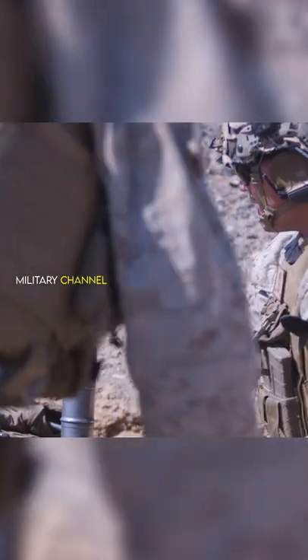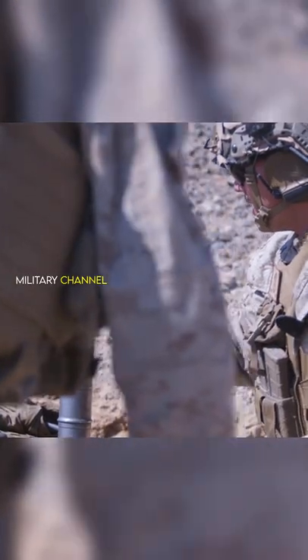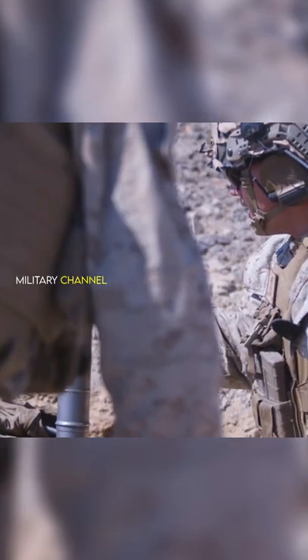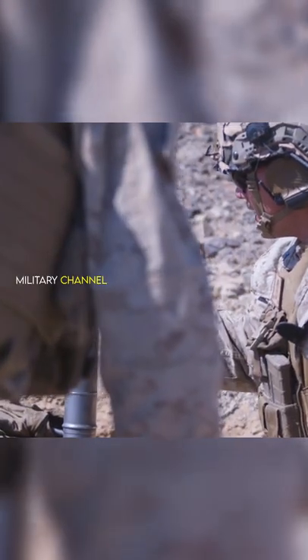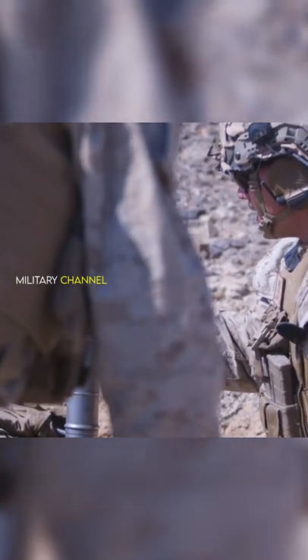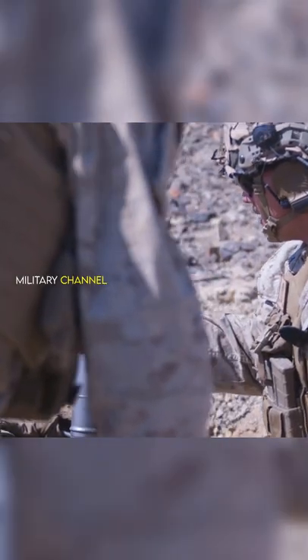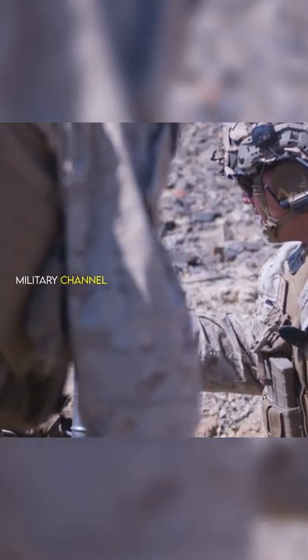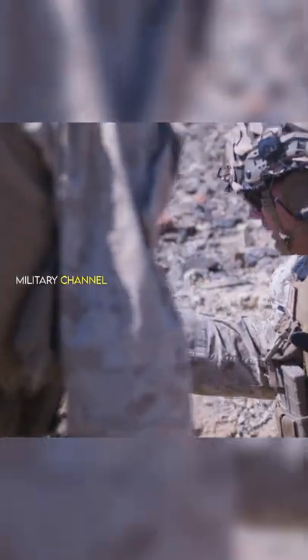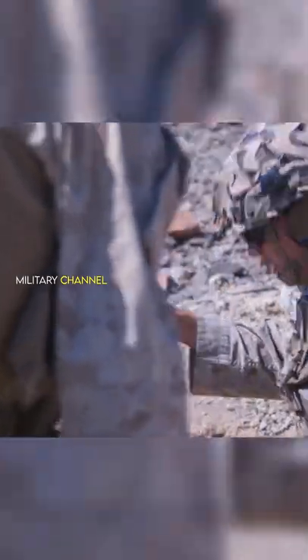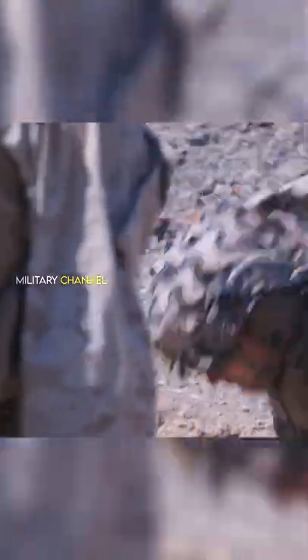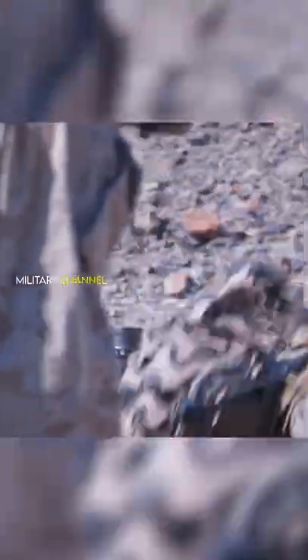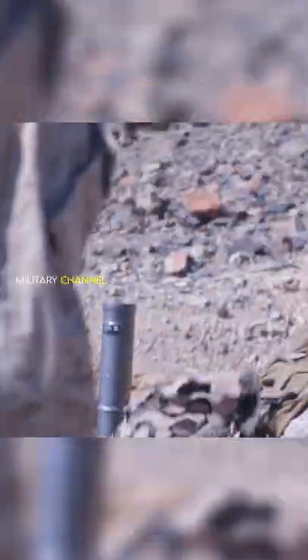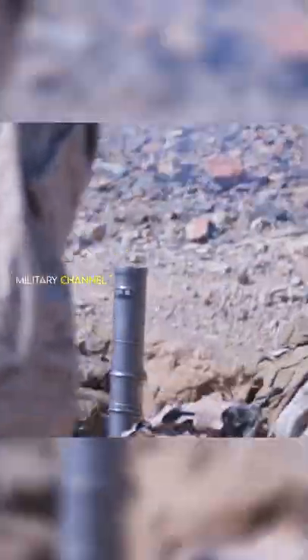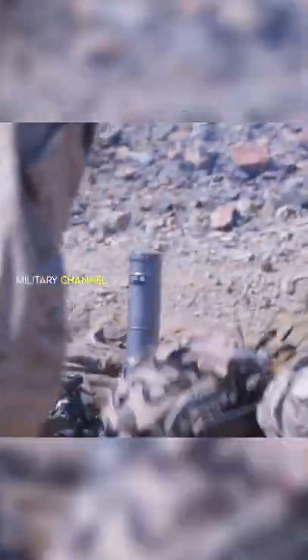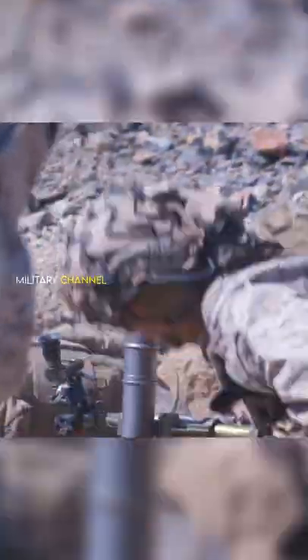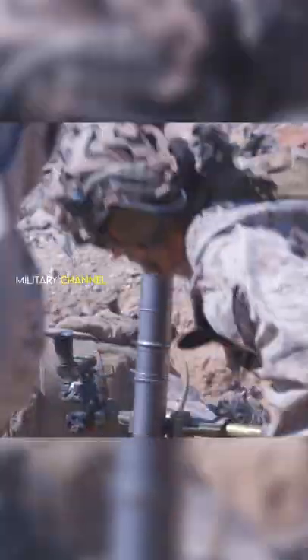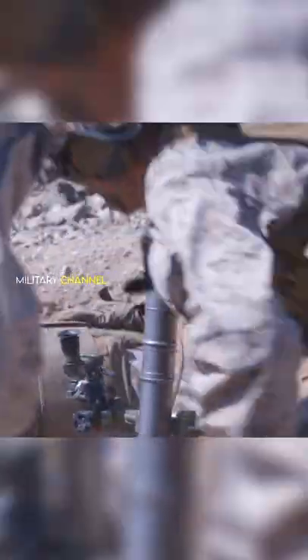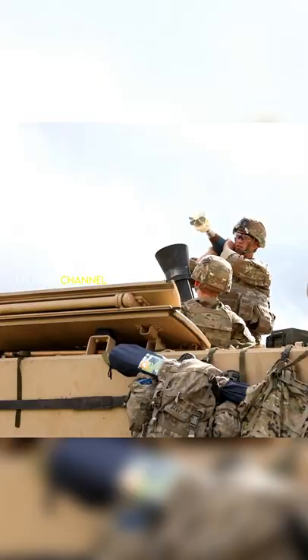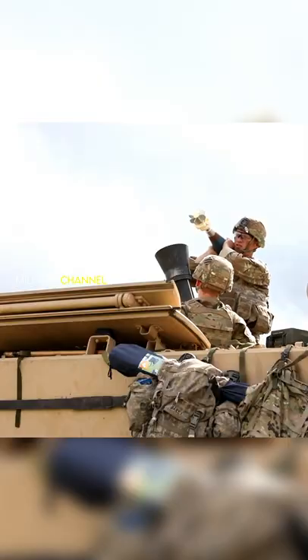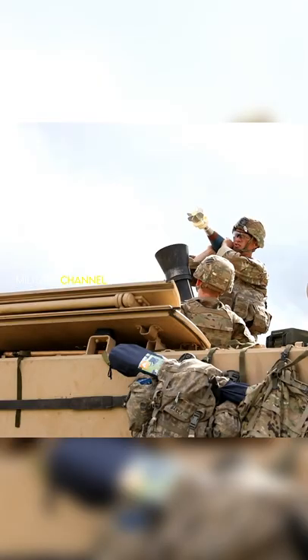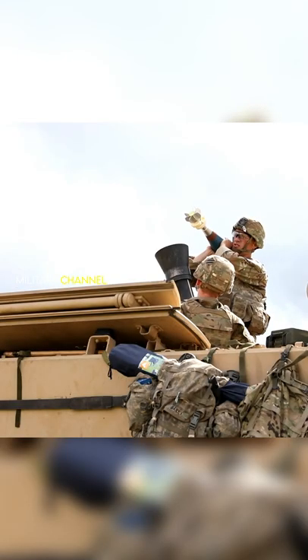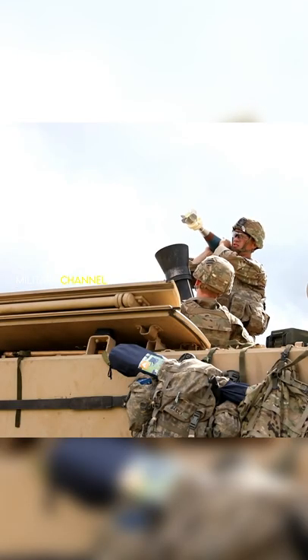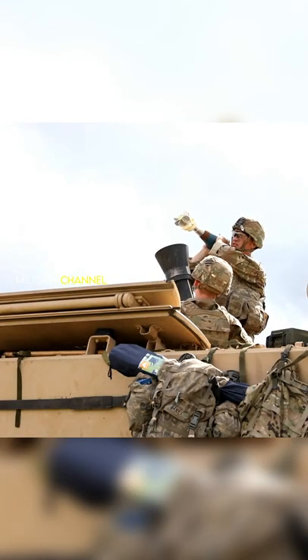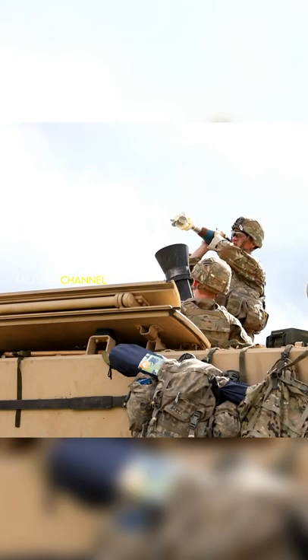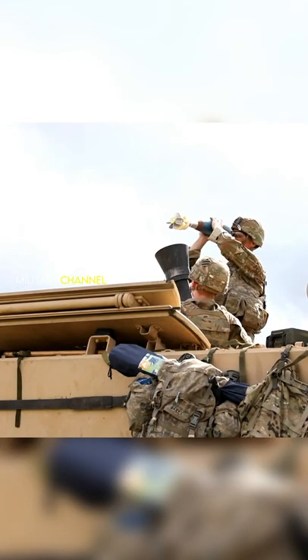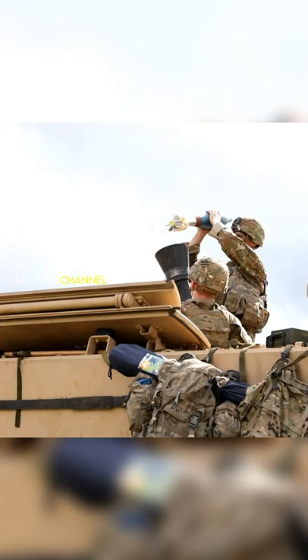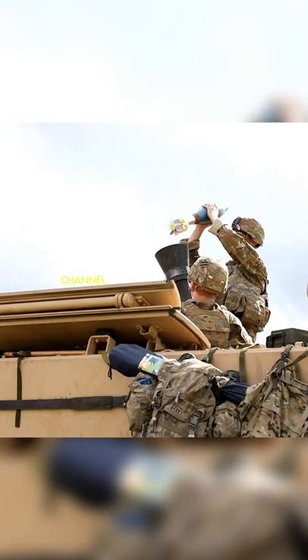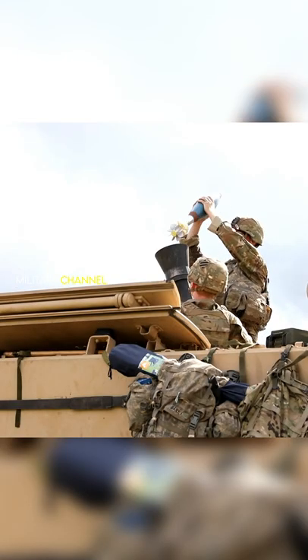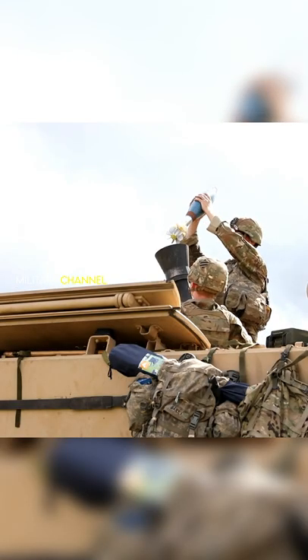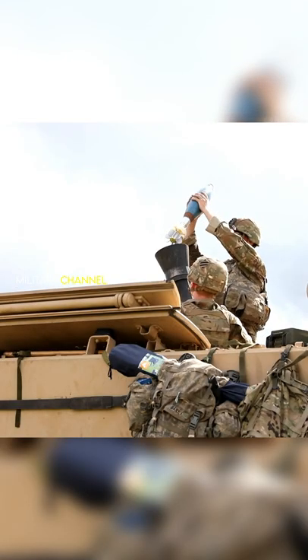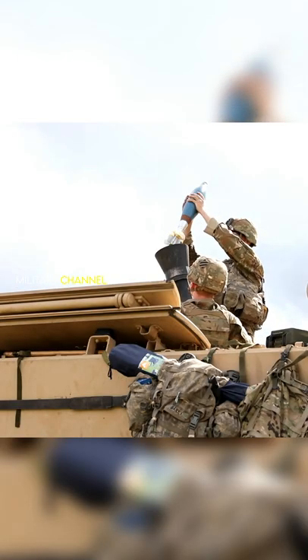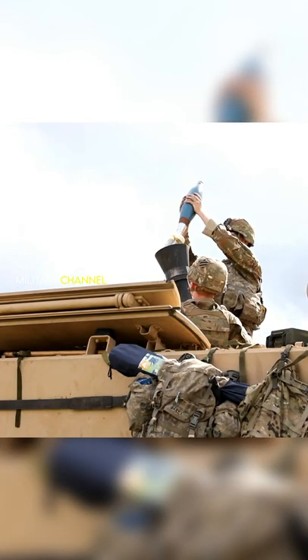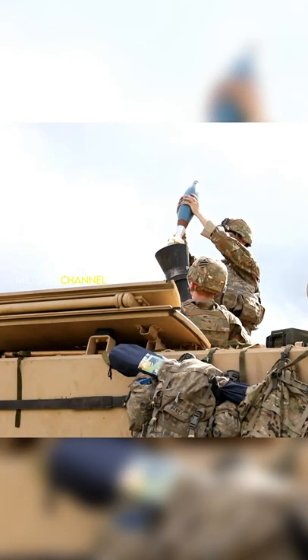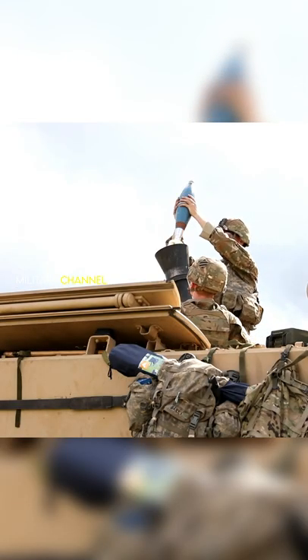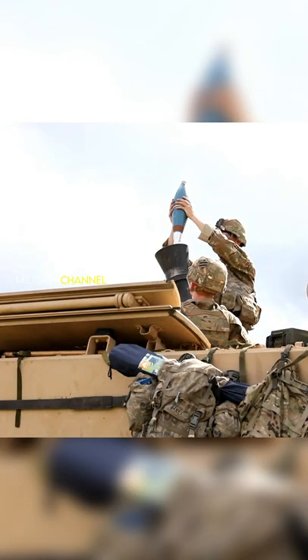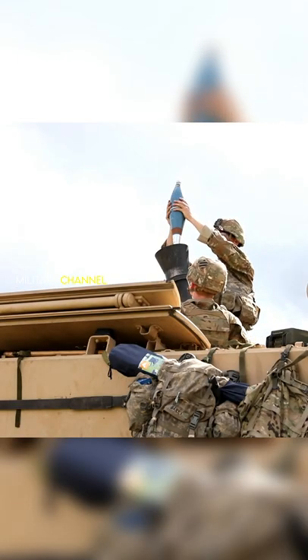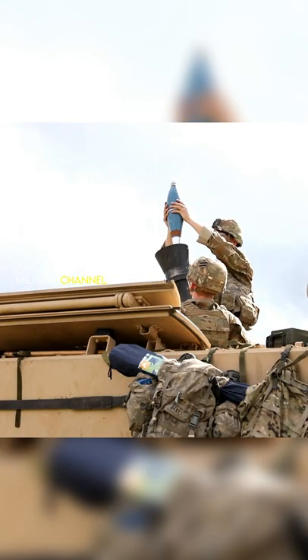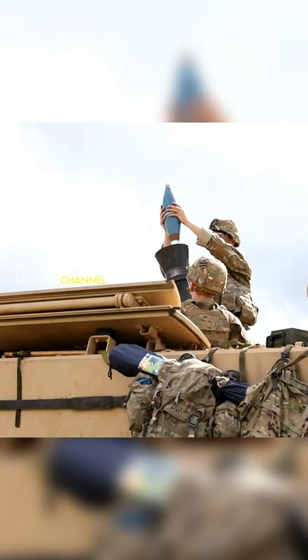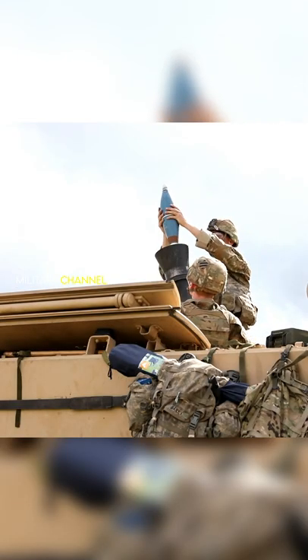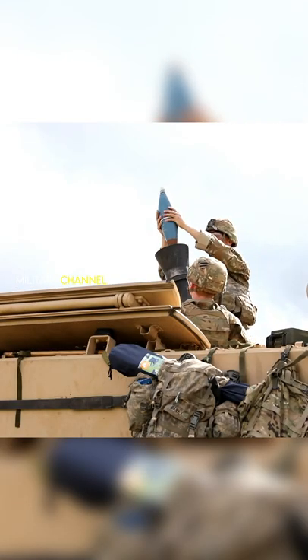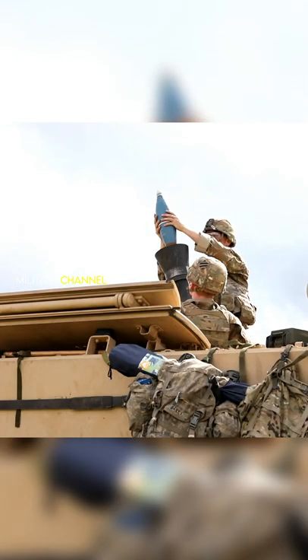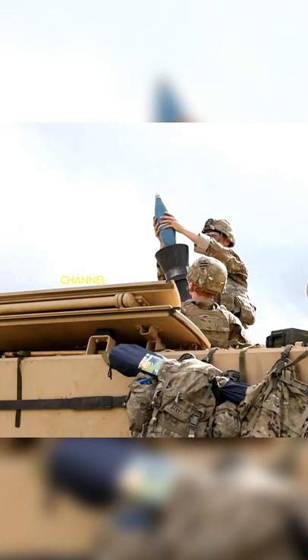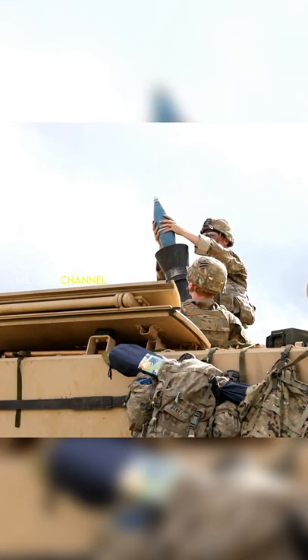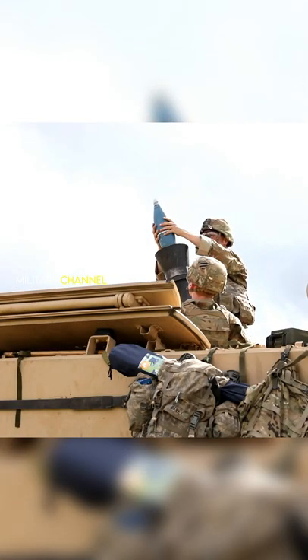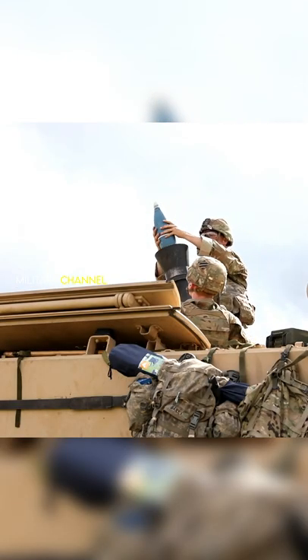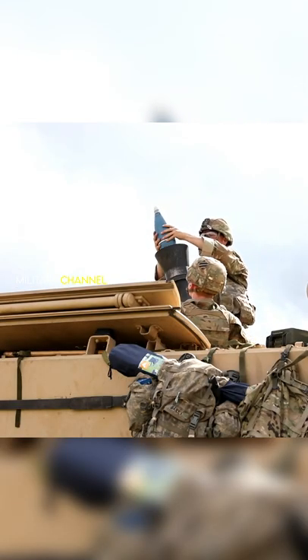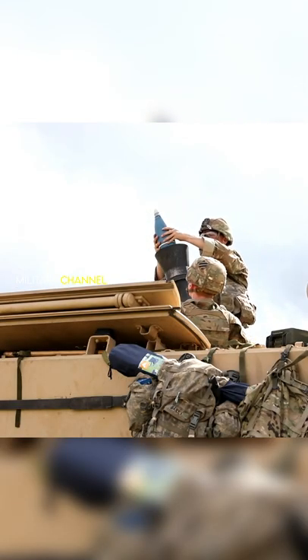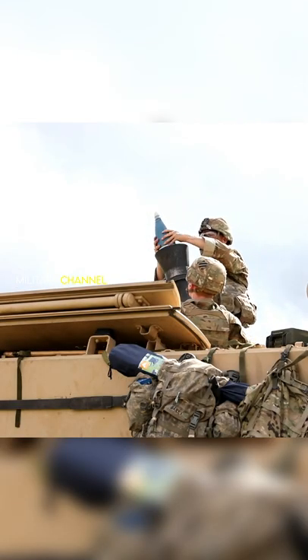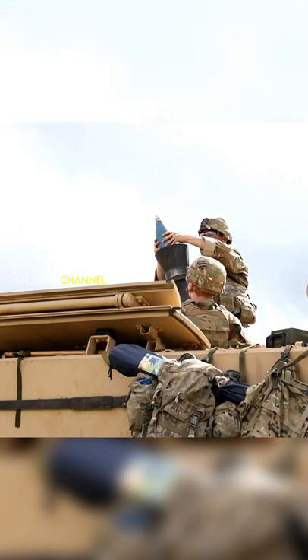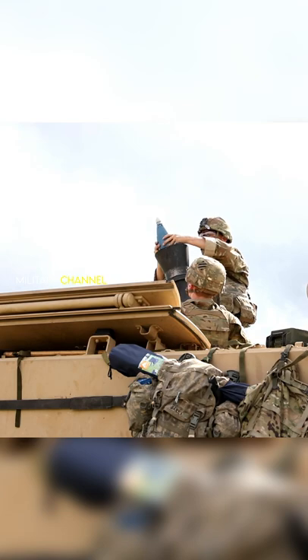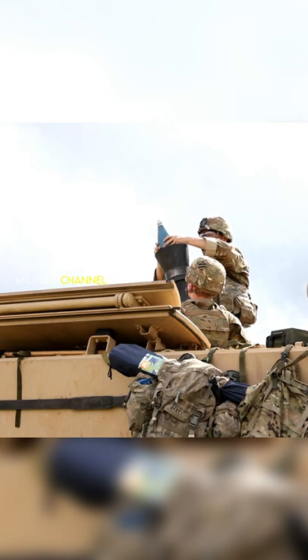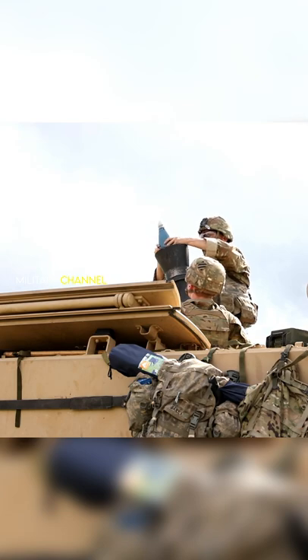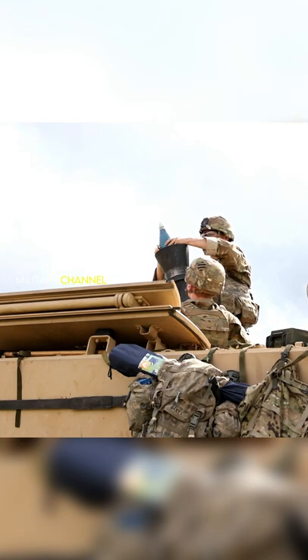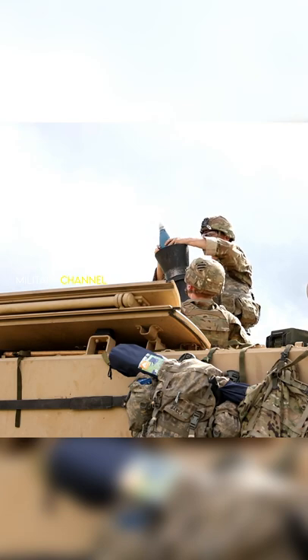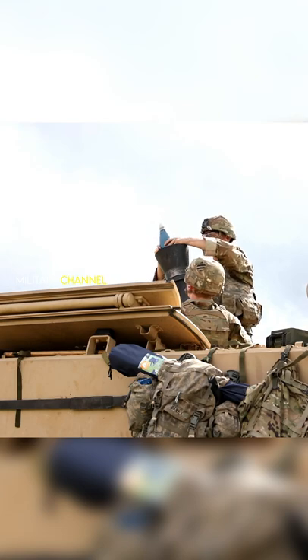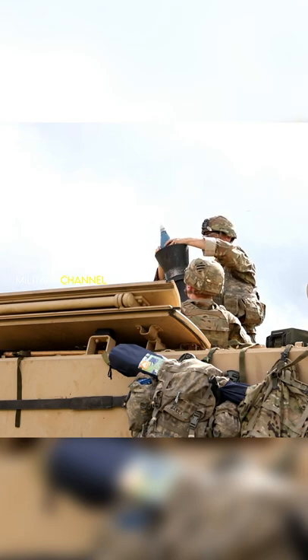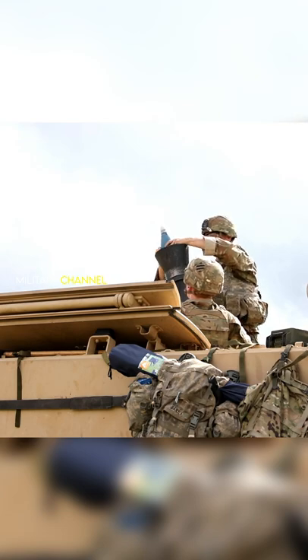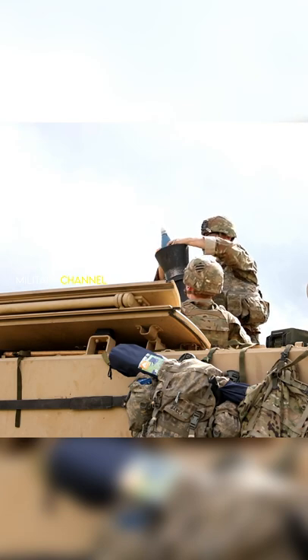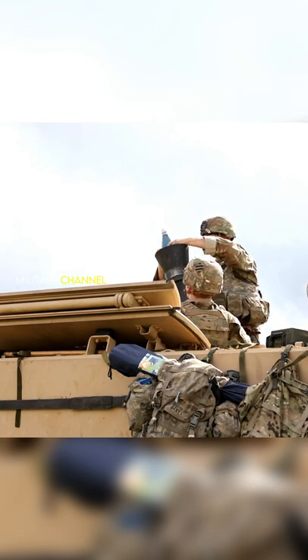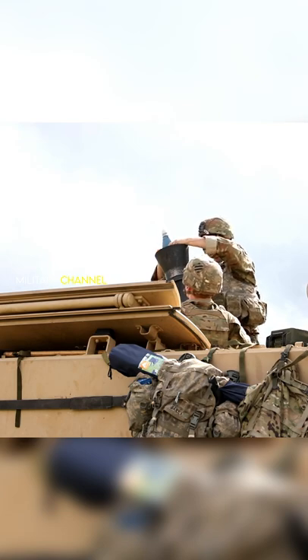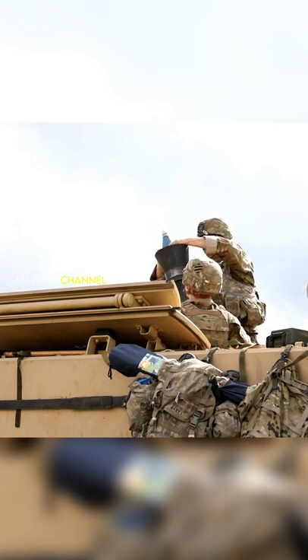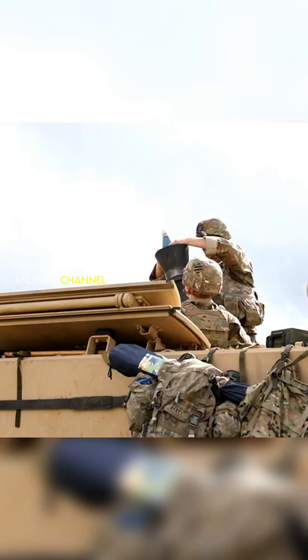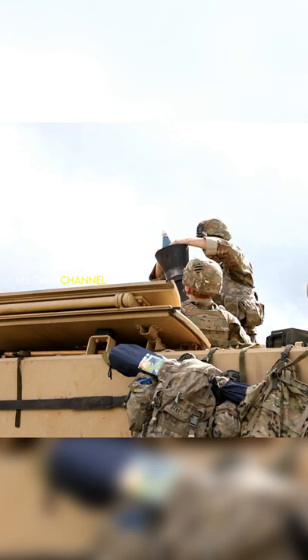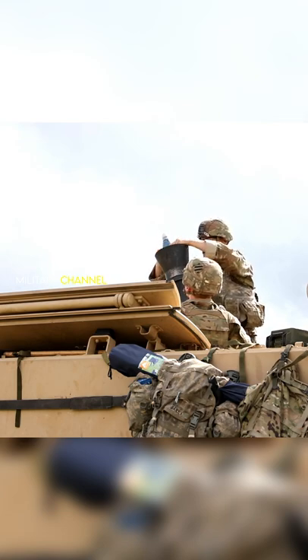Fire. Mortar. Boom. That's really all you need to know about what's happening in this video.